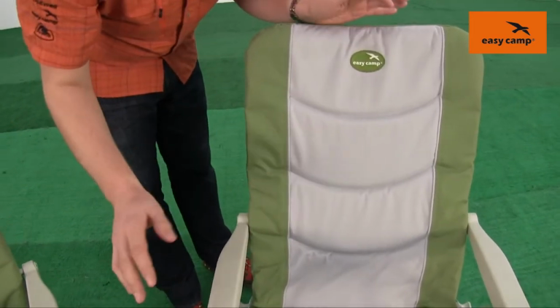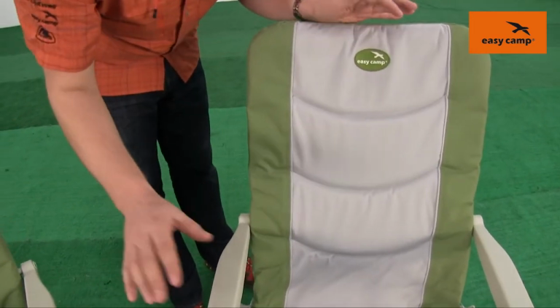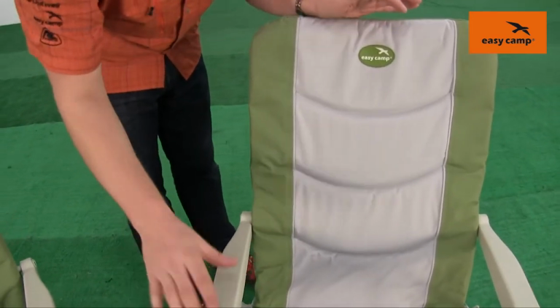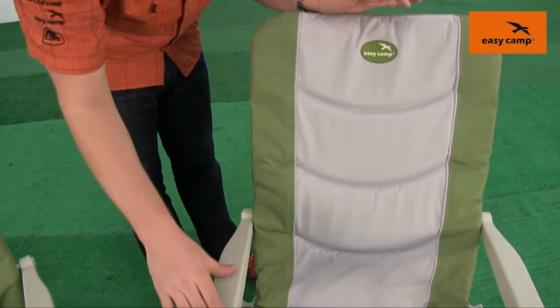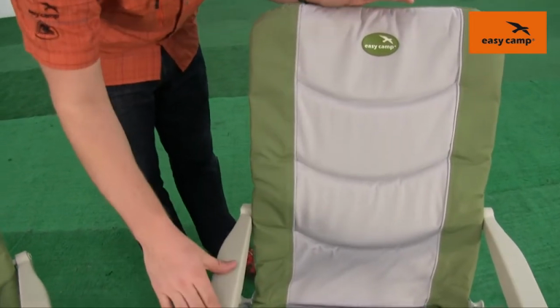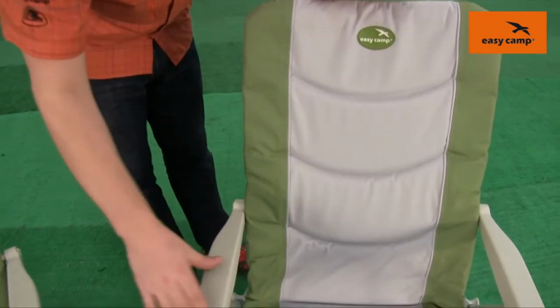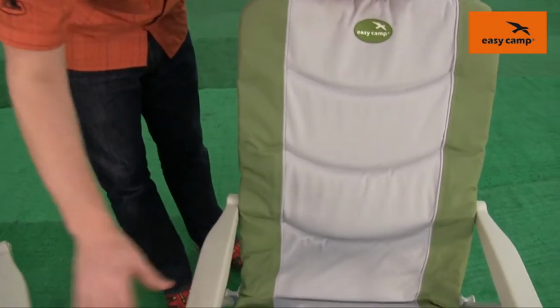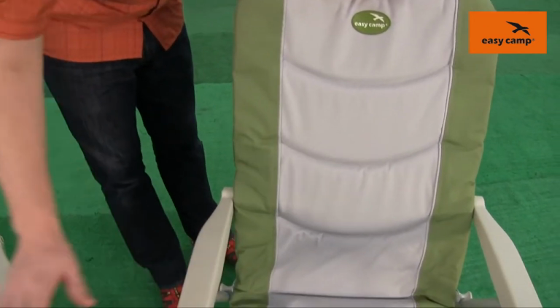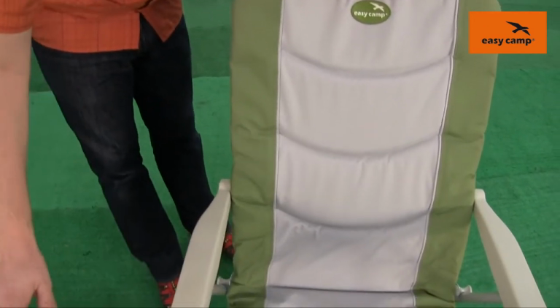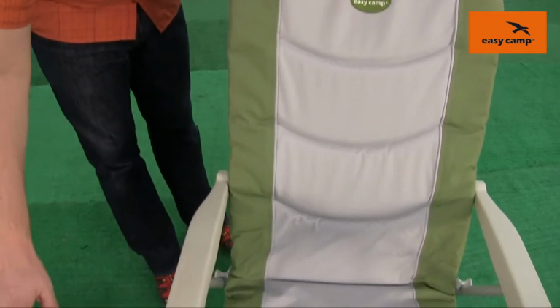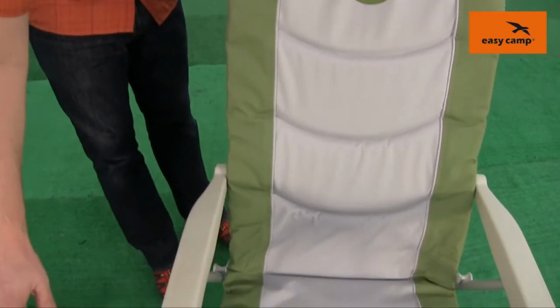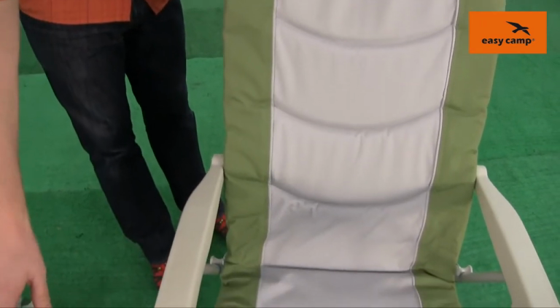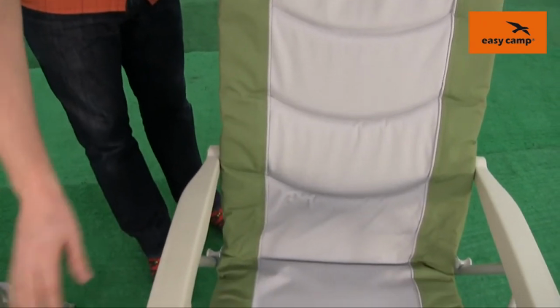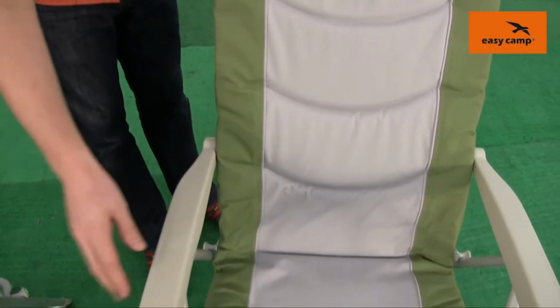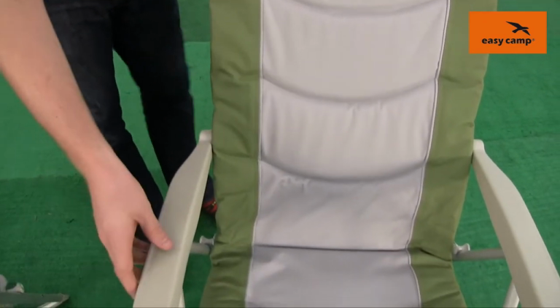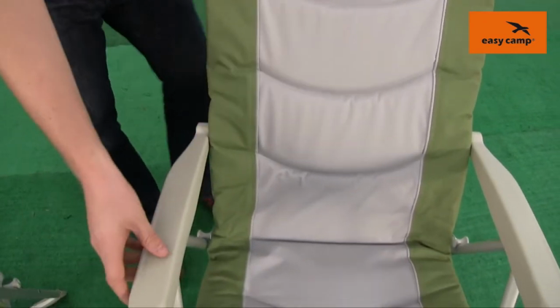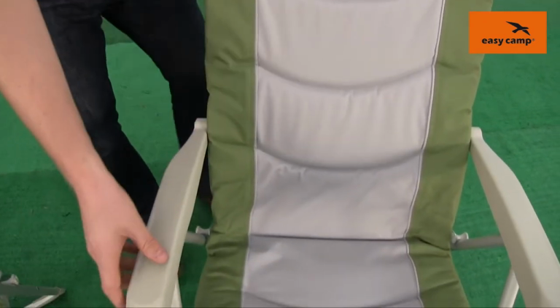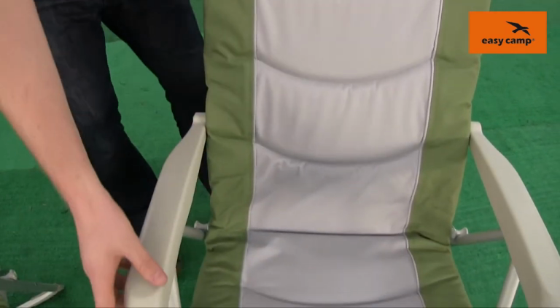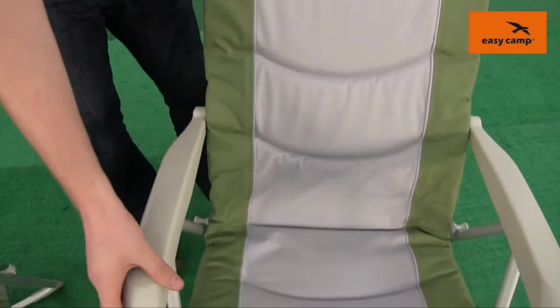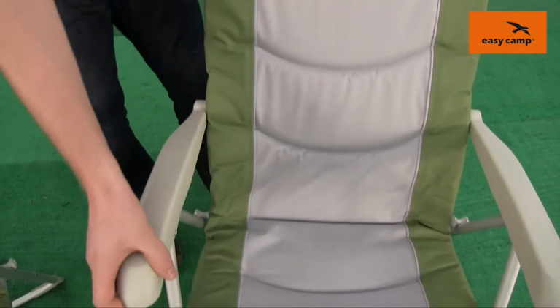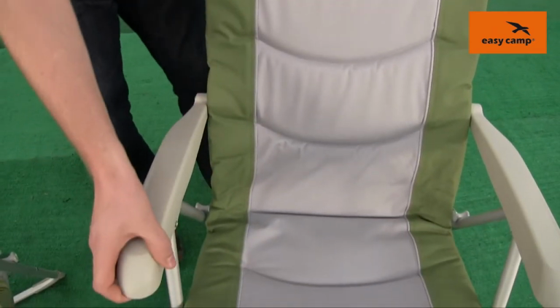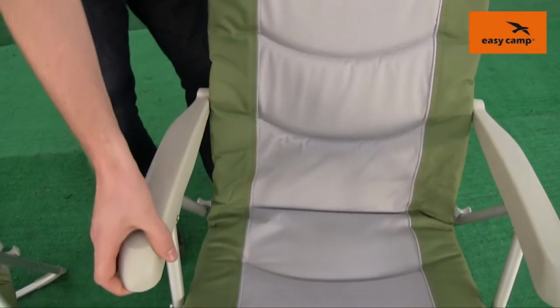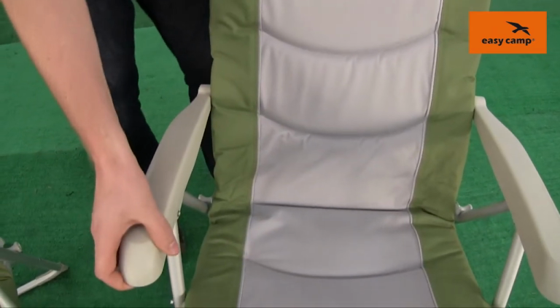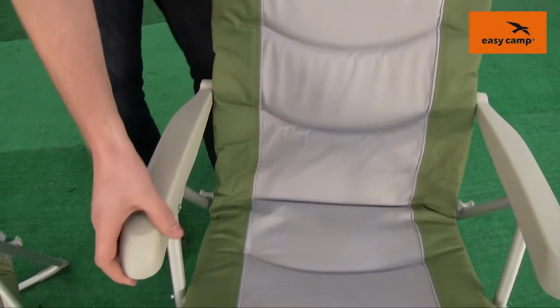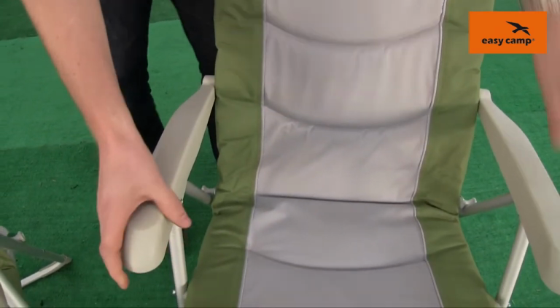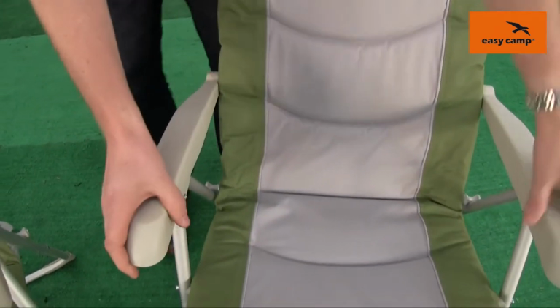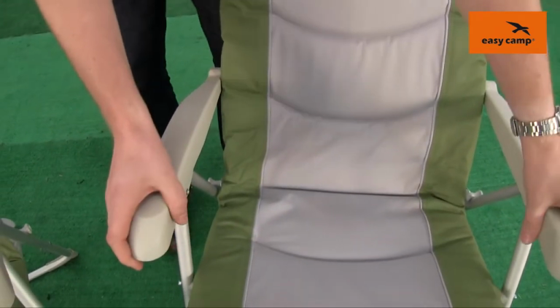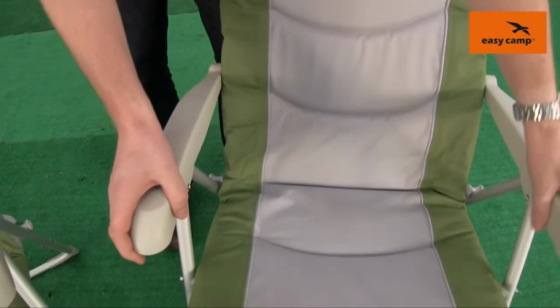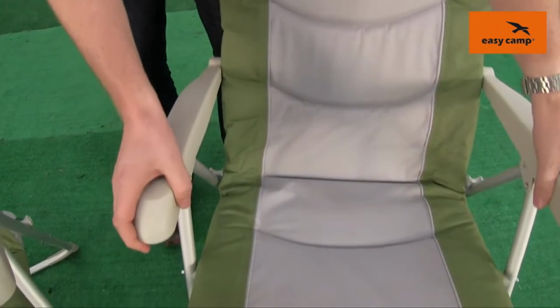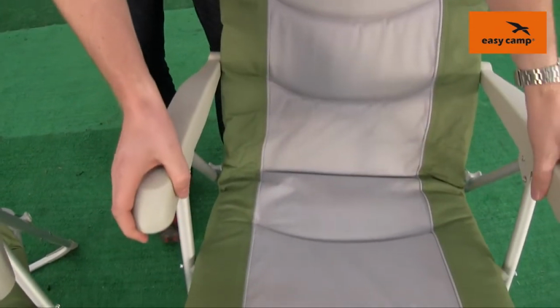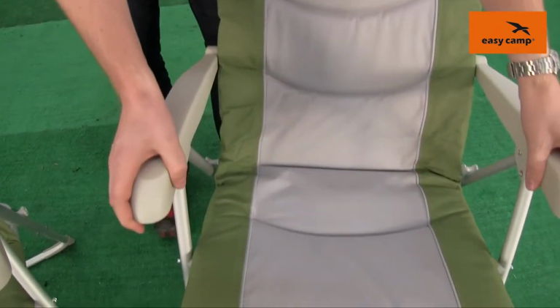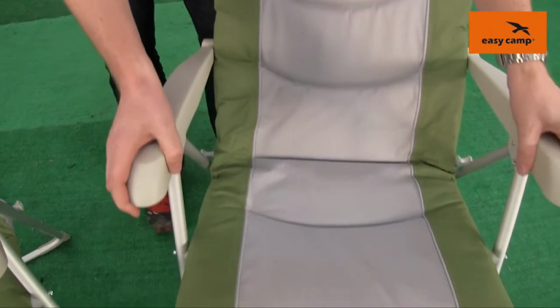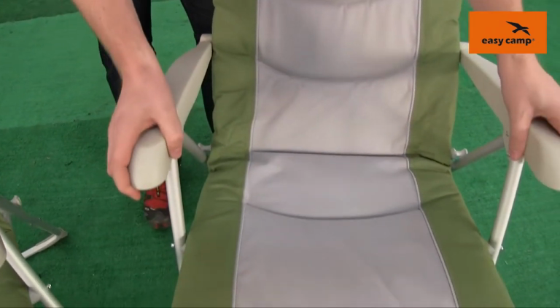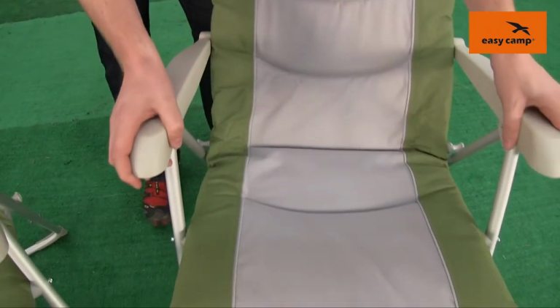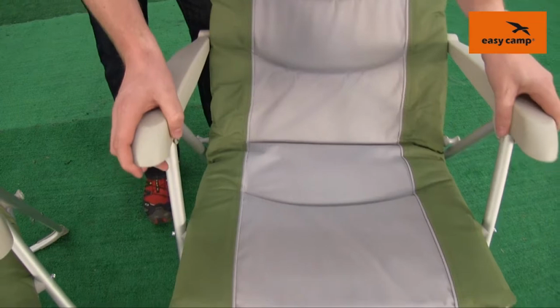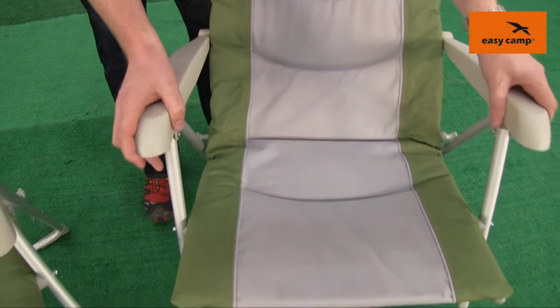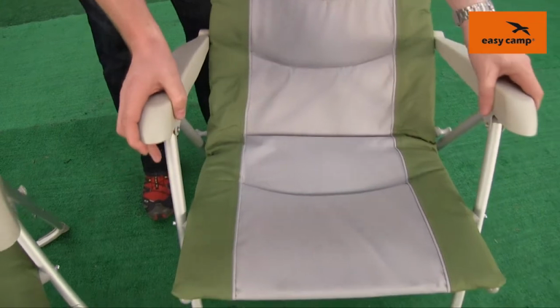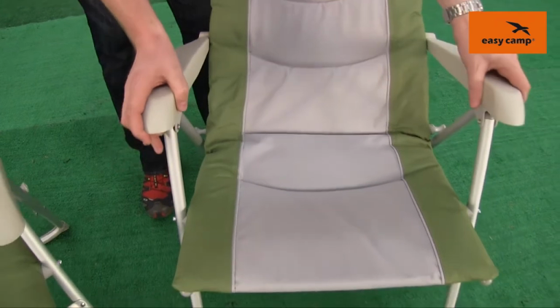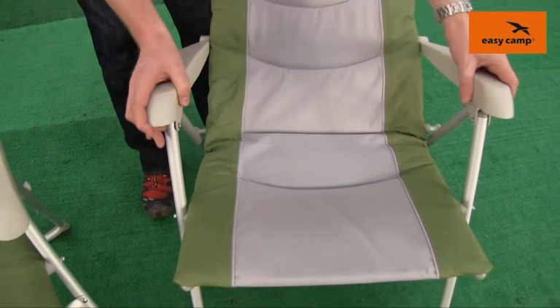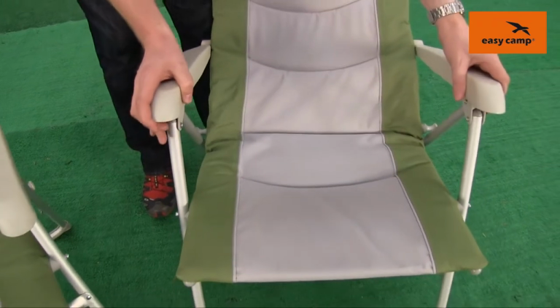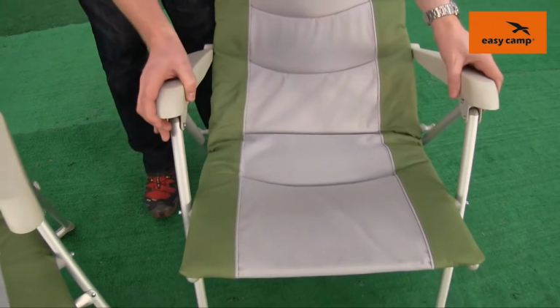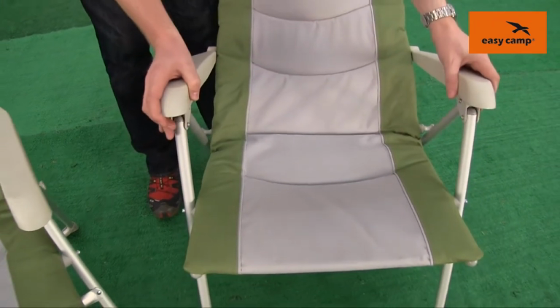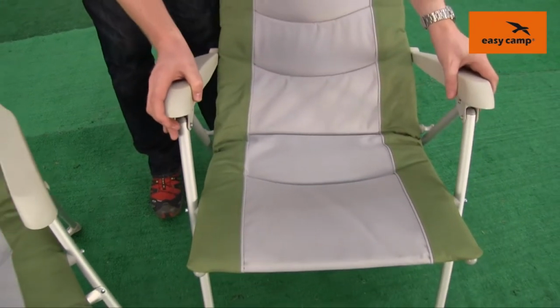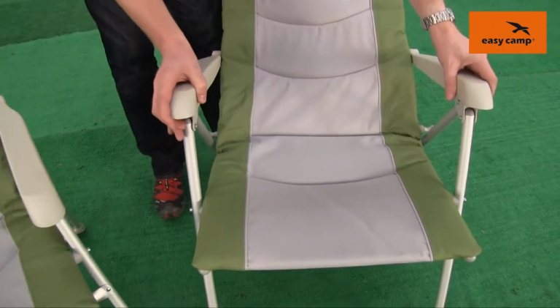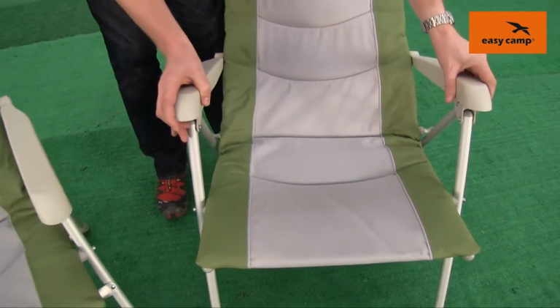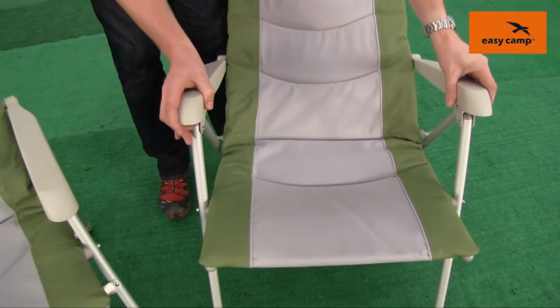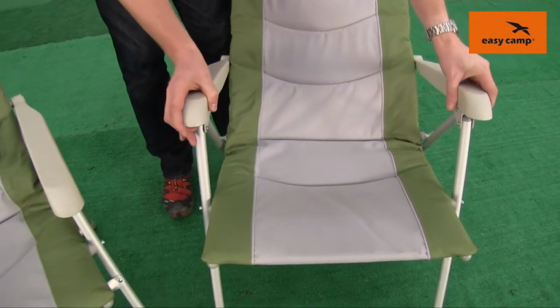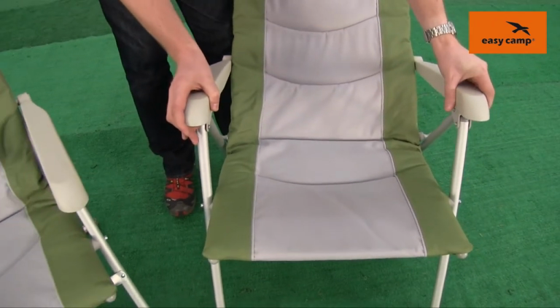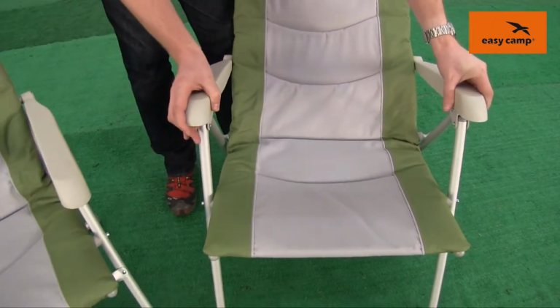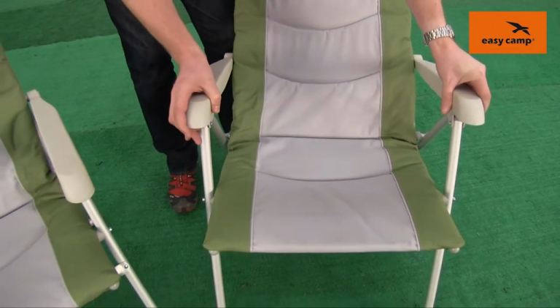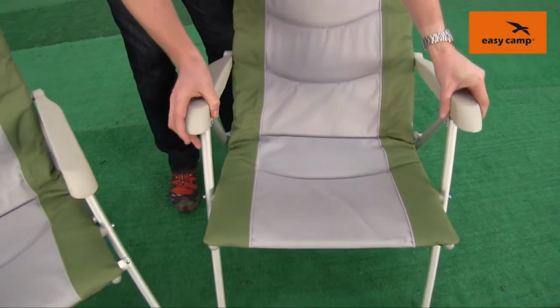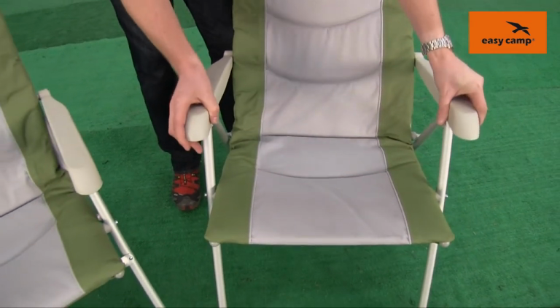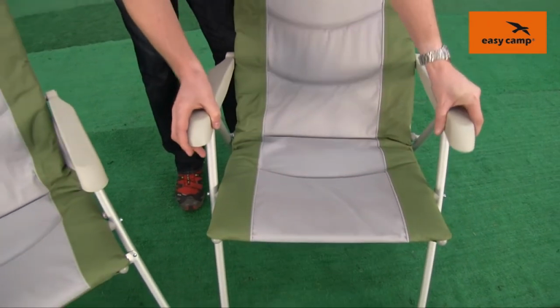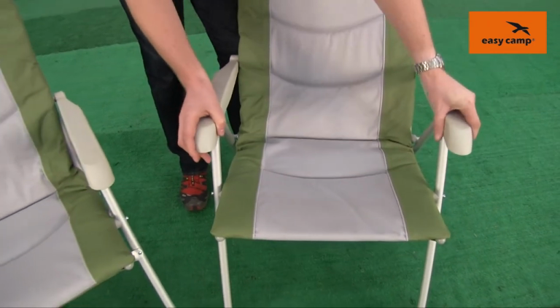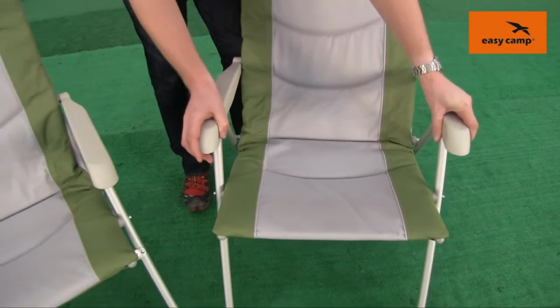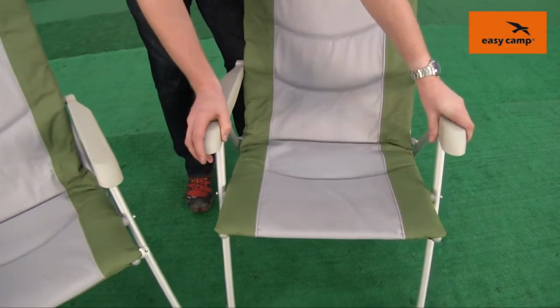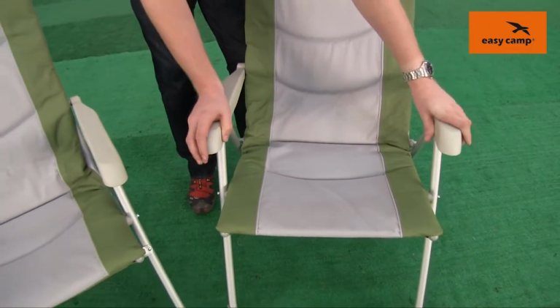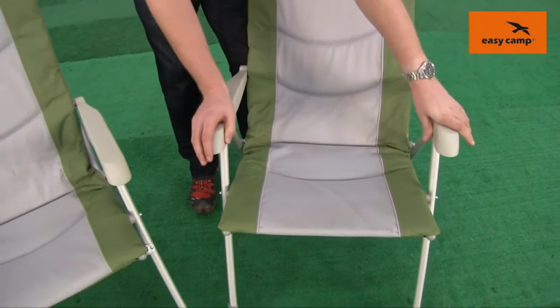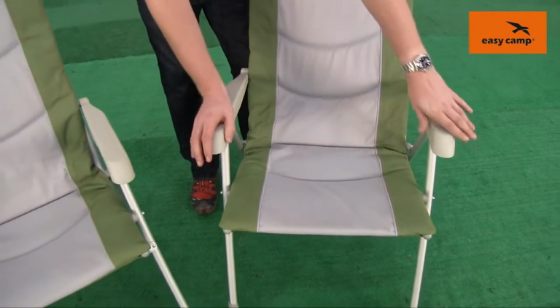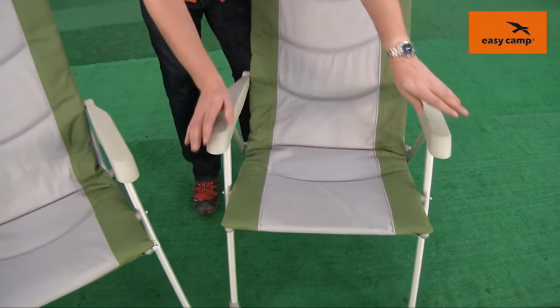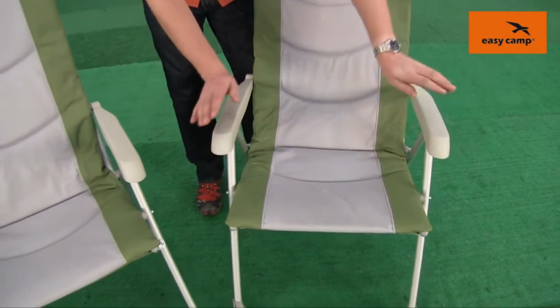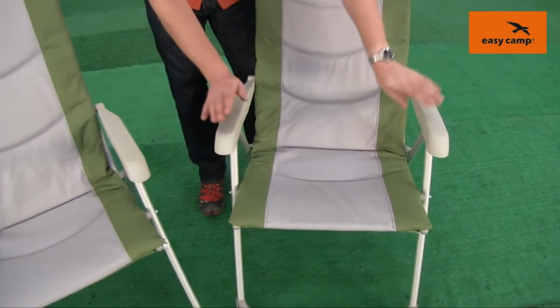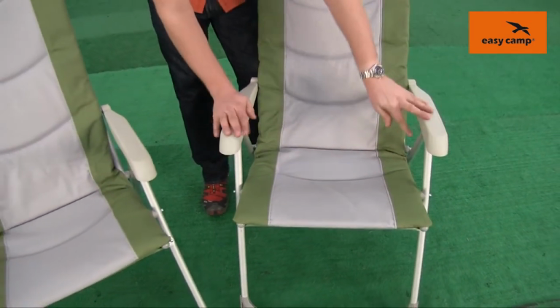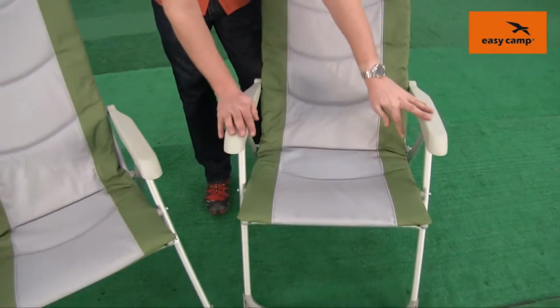Both of the chairs also have five reclining points so the chairs can go back for a little bit more comfort.